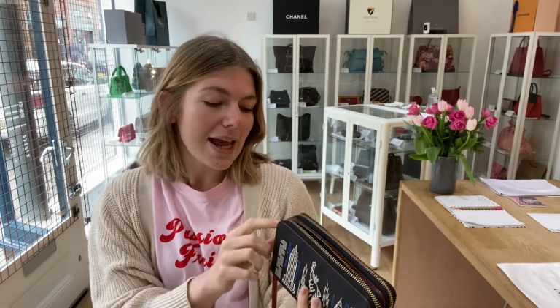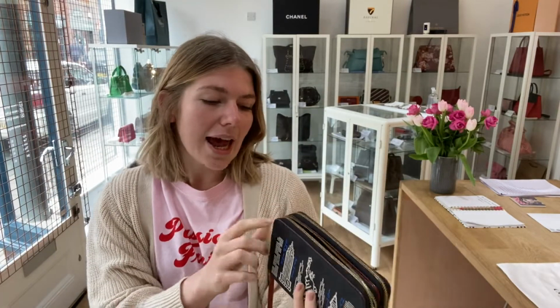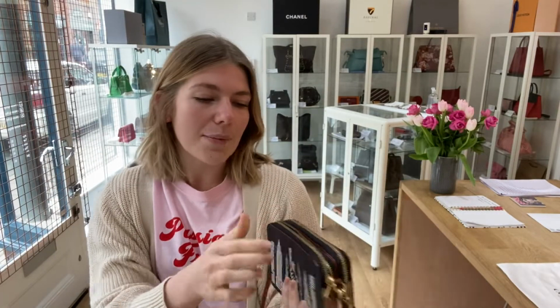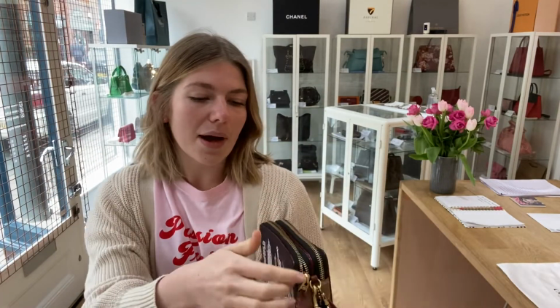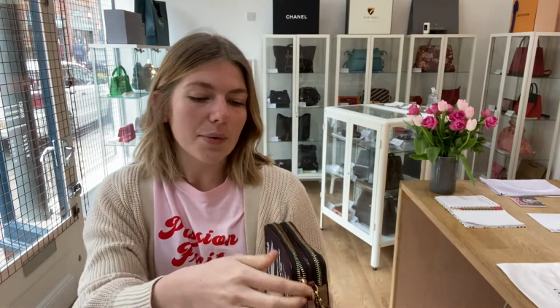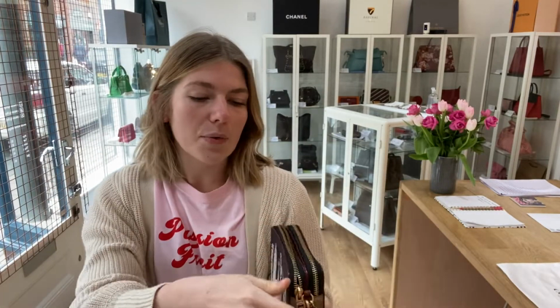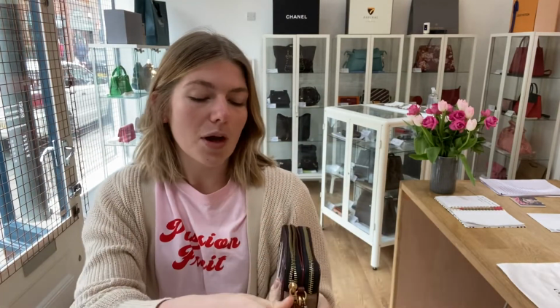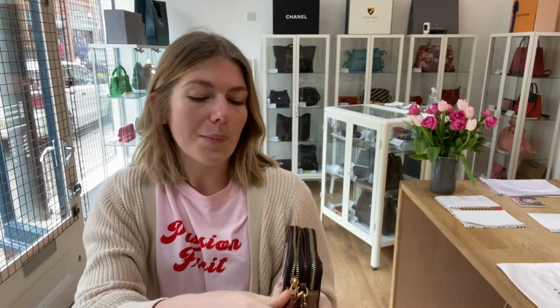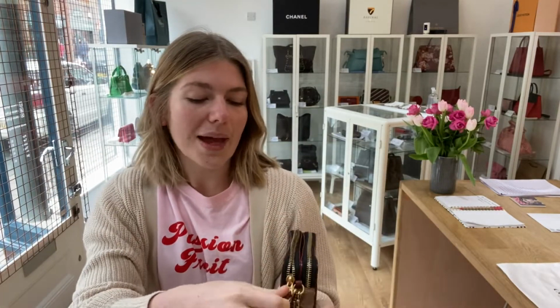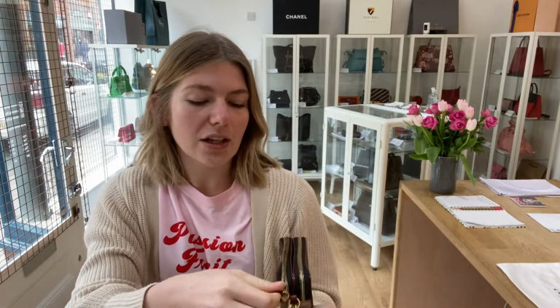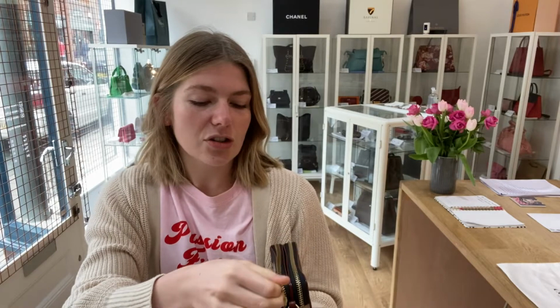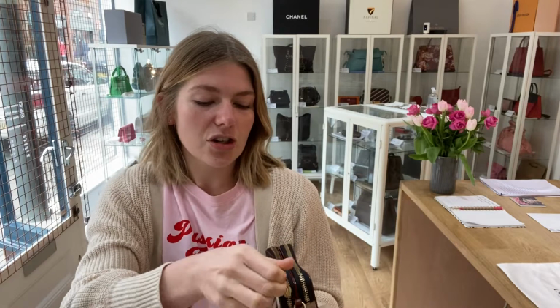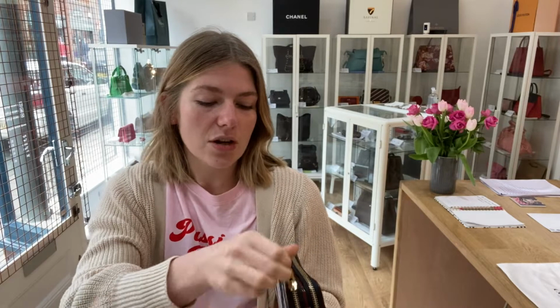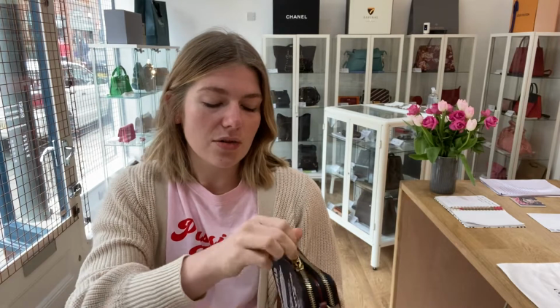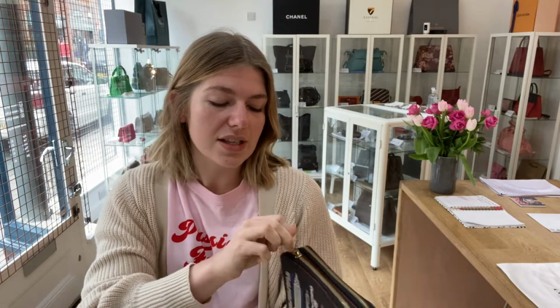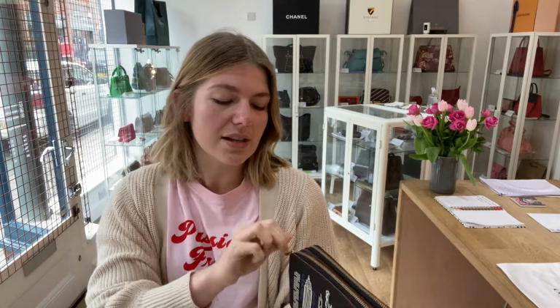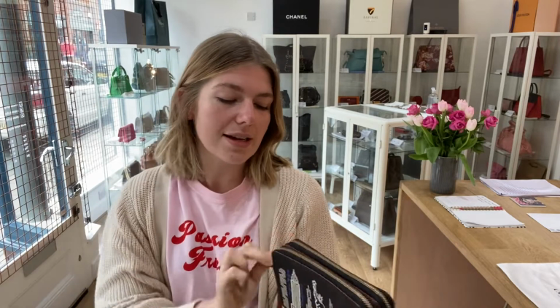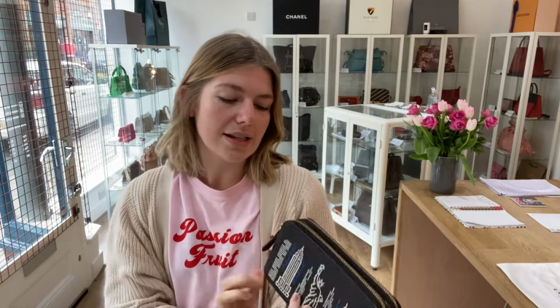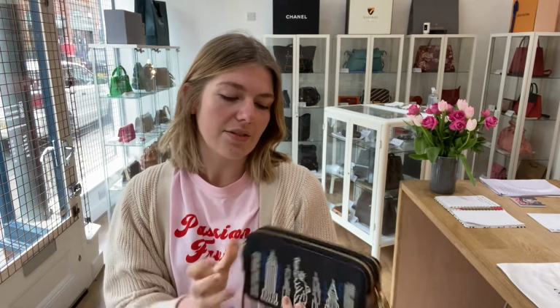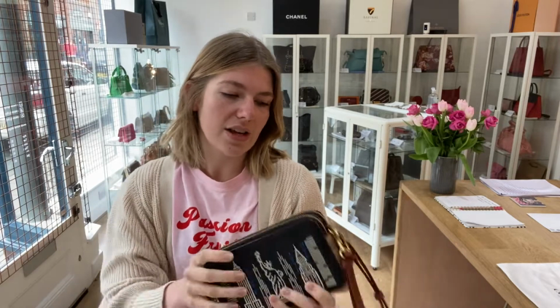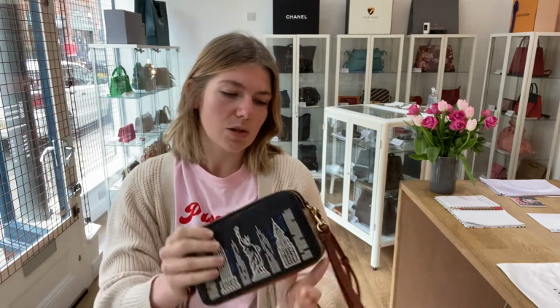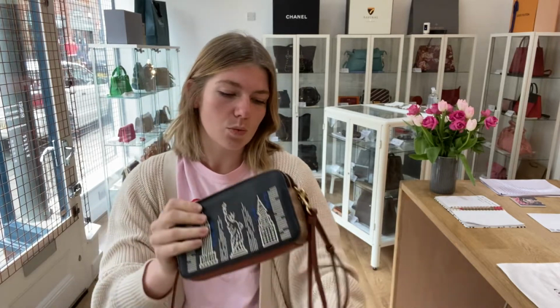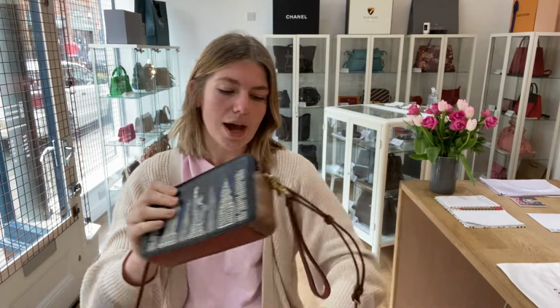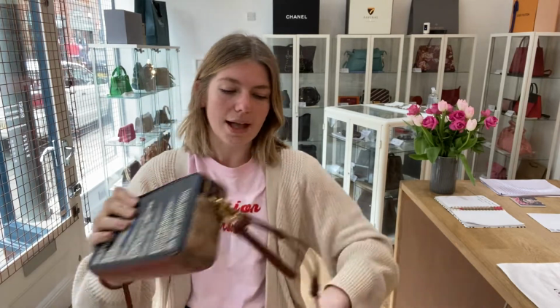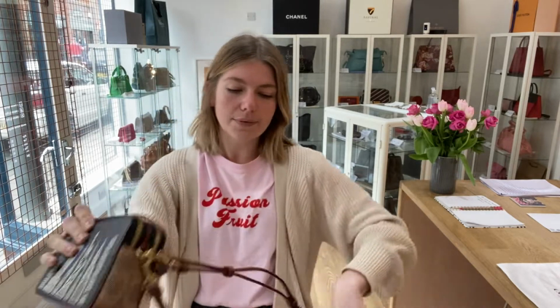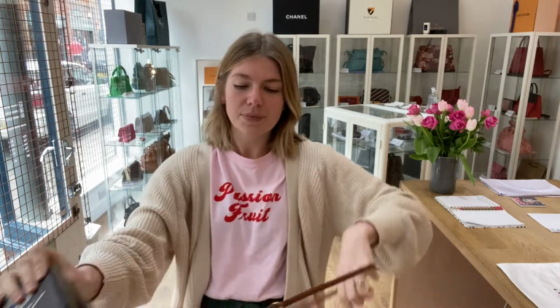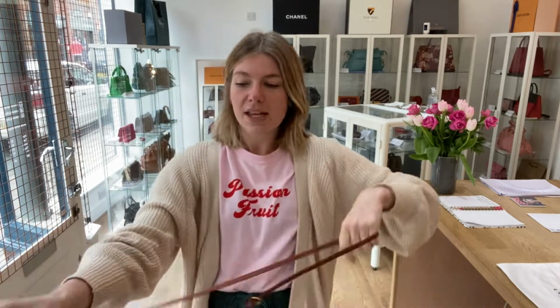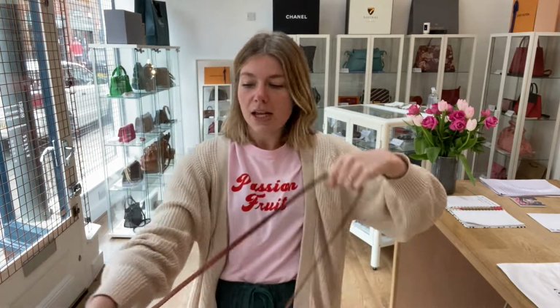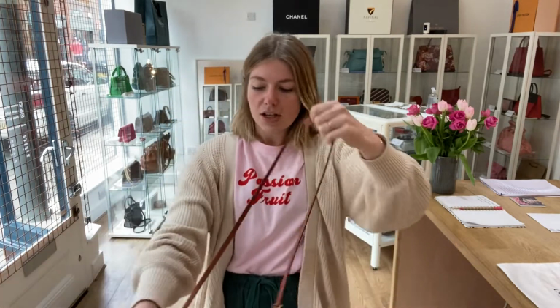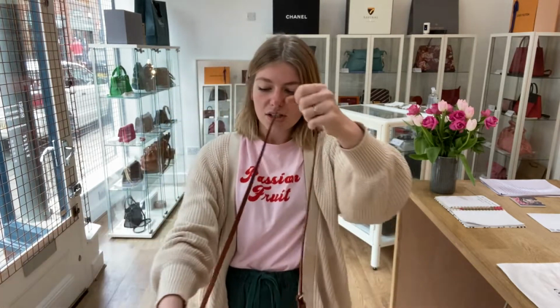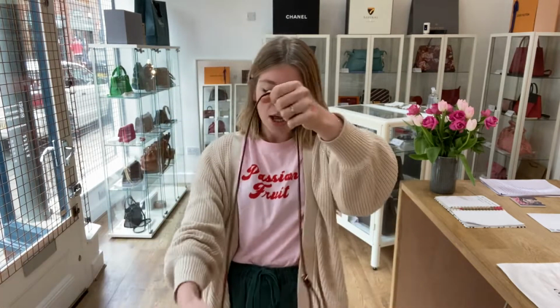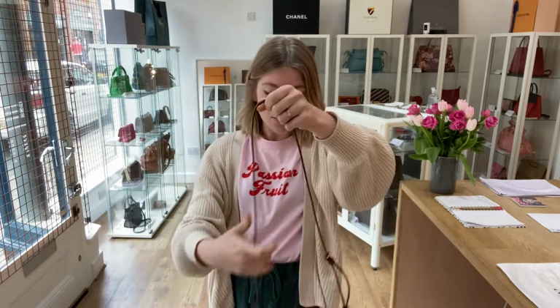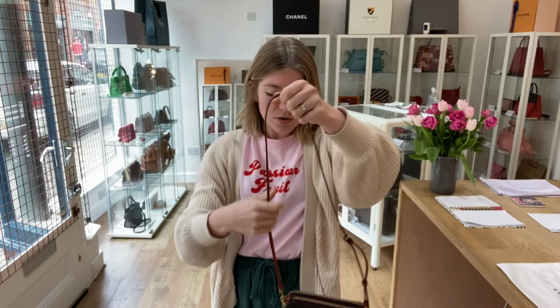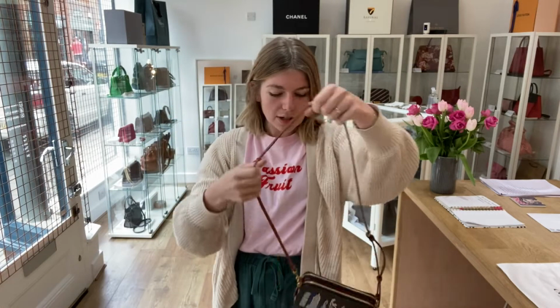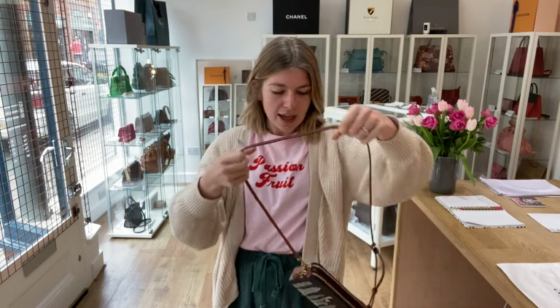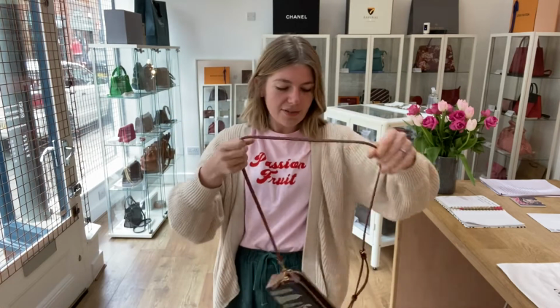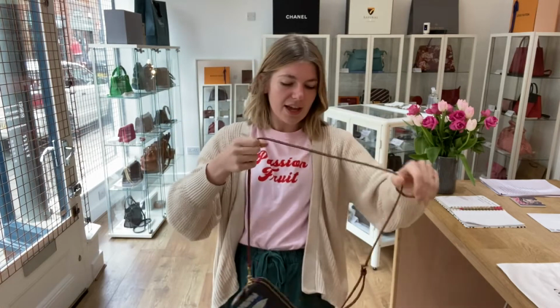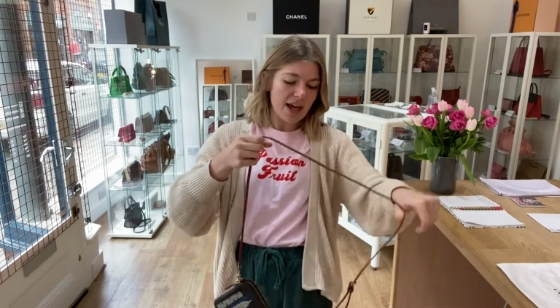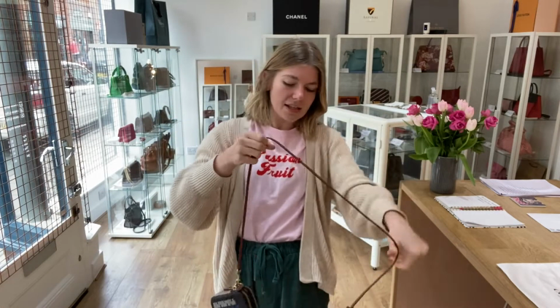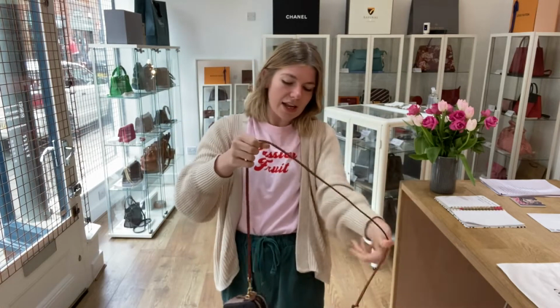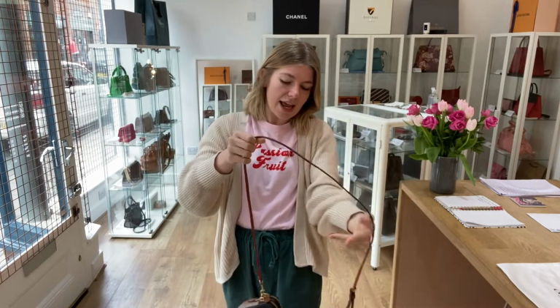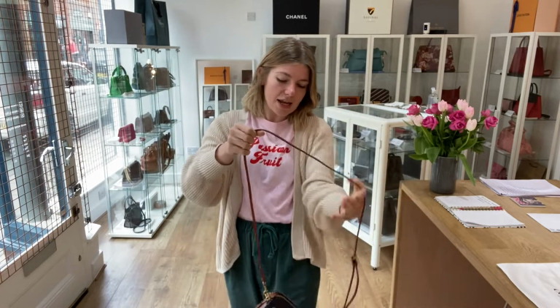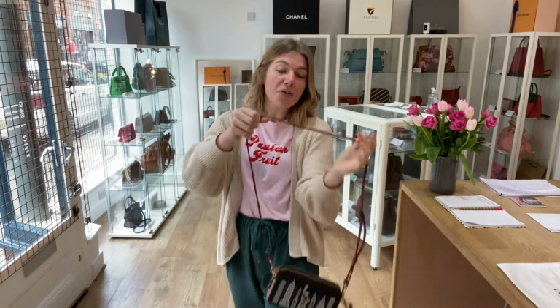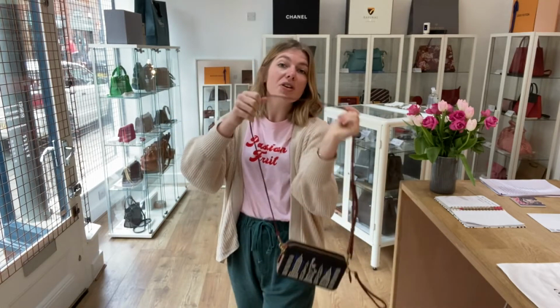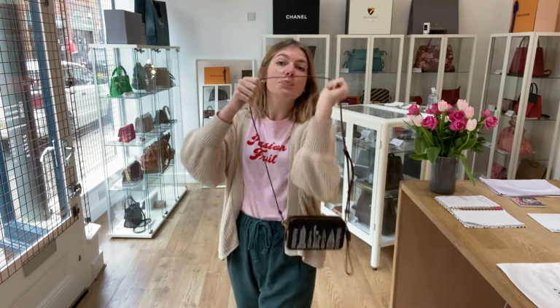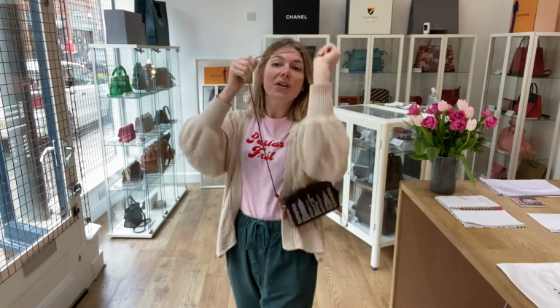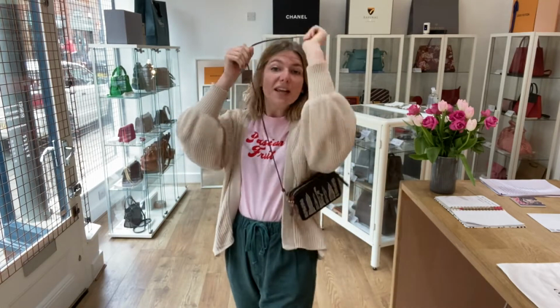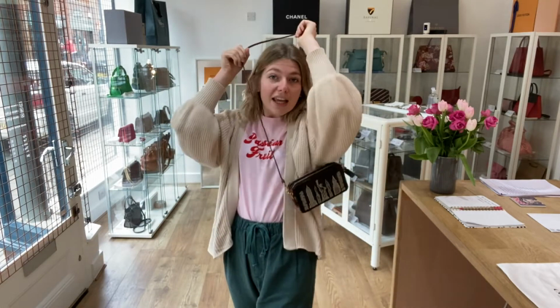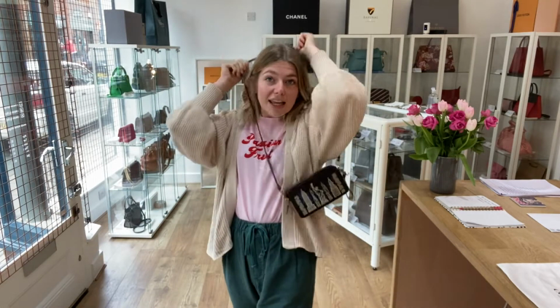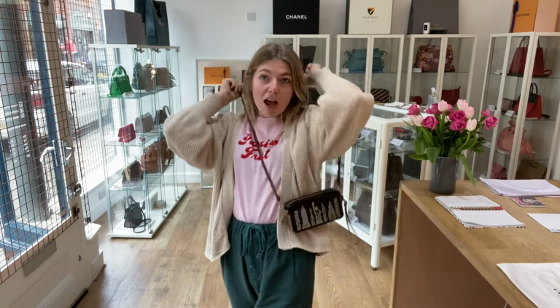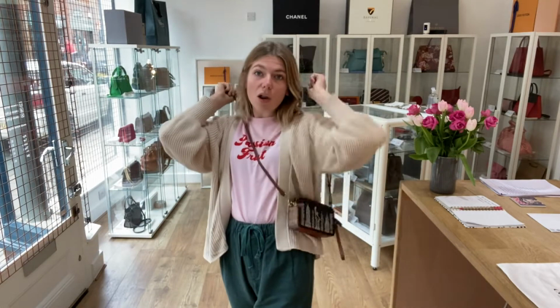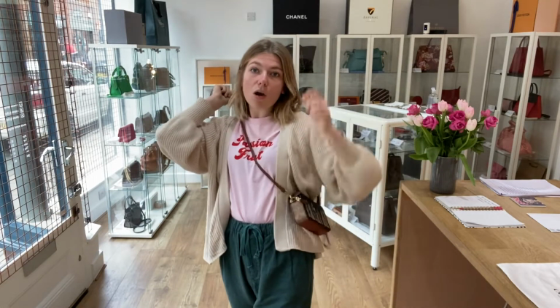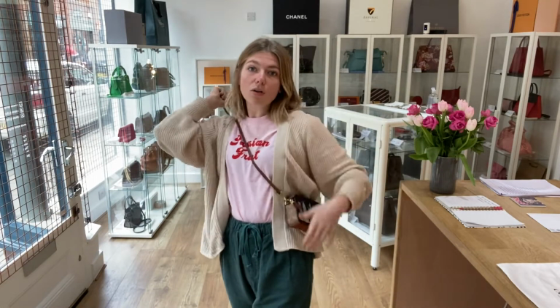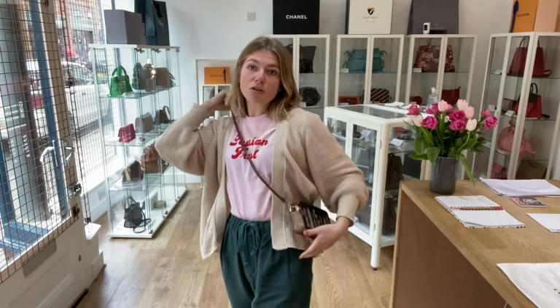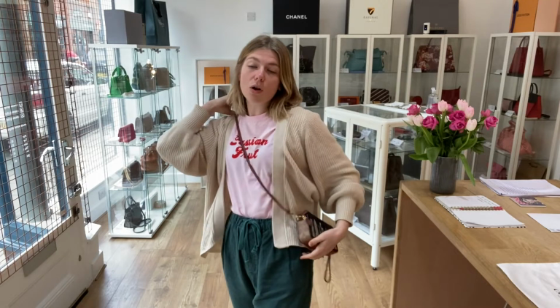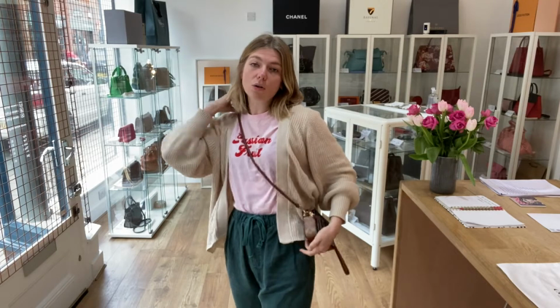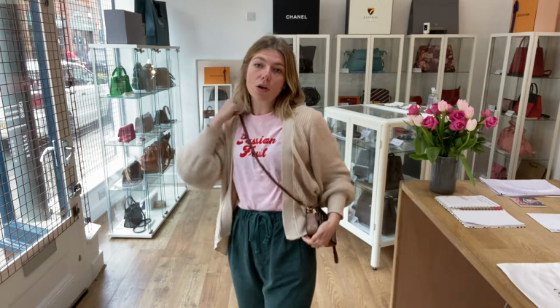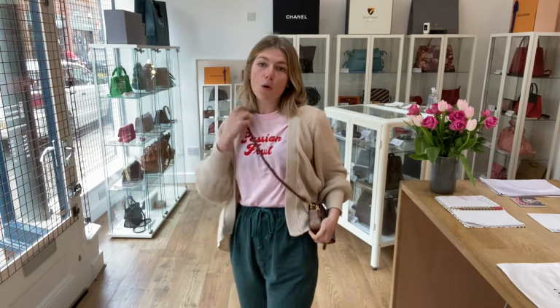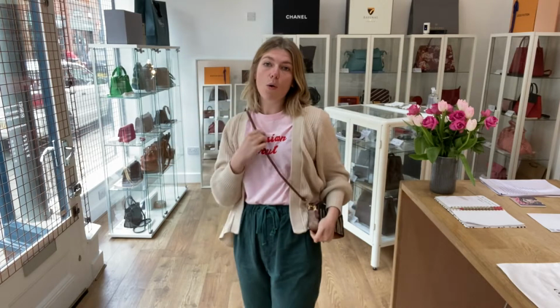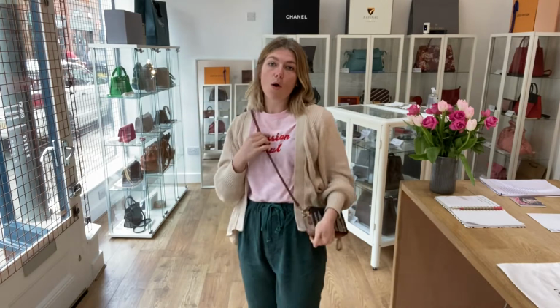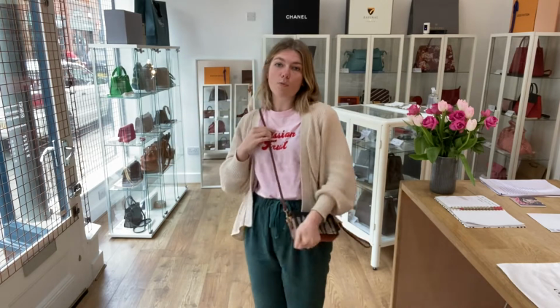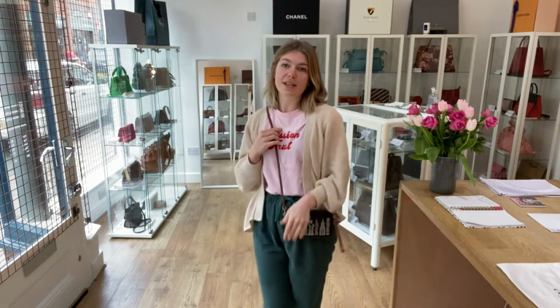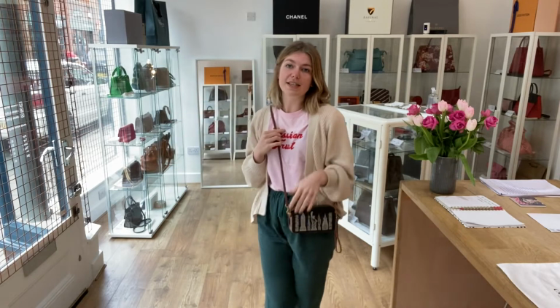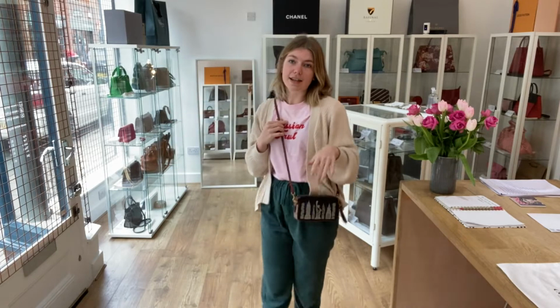I will come back and show you the sizing of it as well. So you can have it as a crossbody, a long shoulder, or a wristlet.